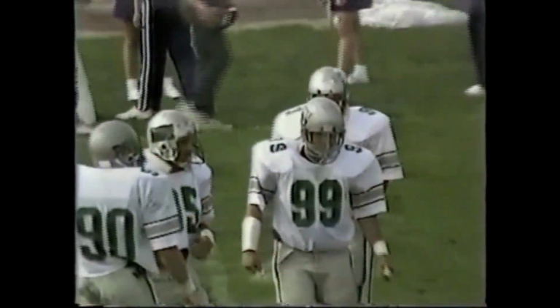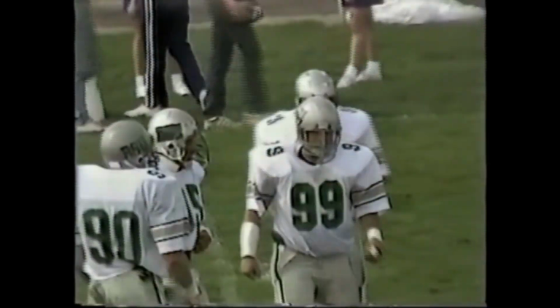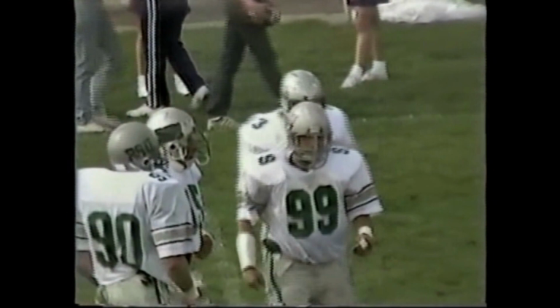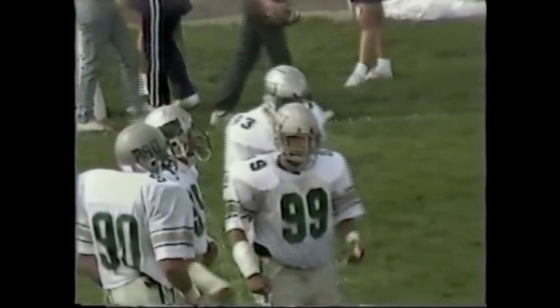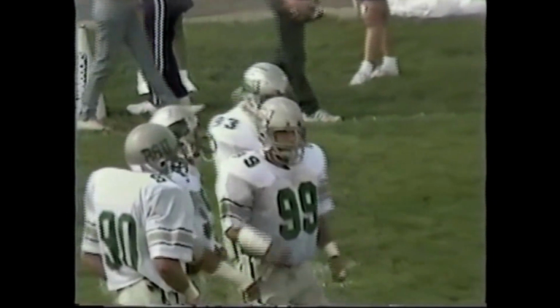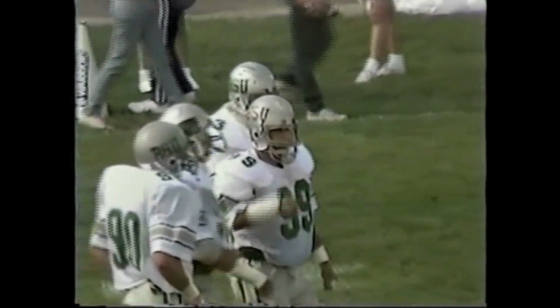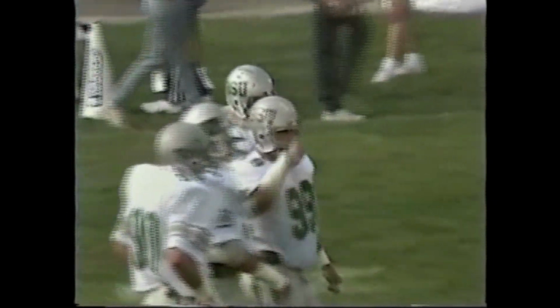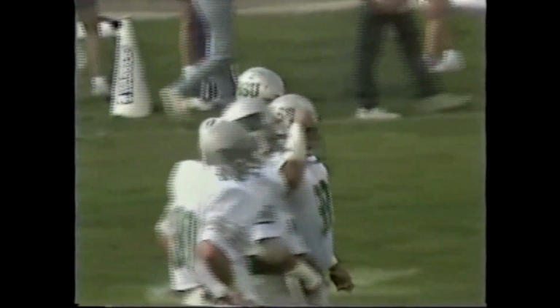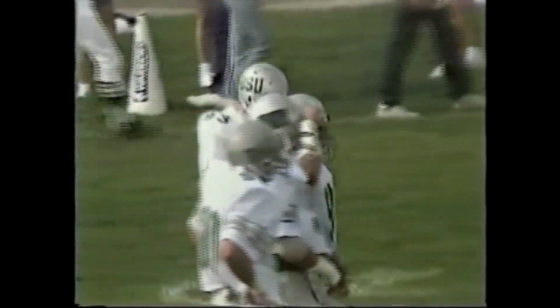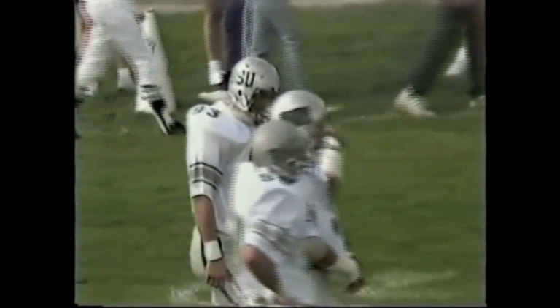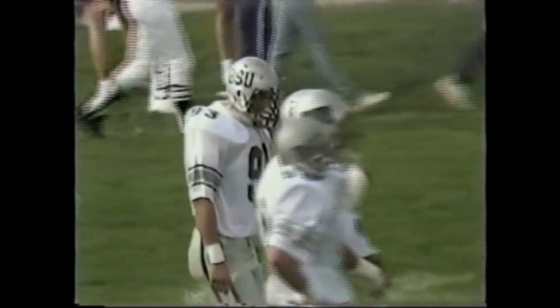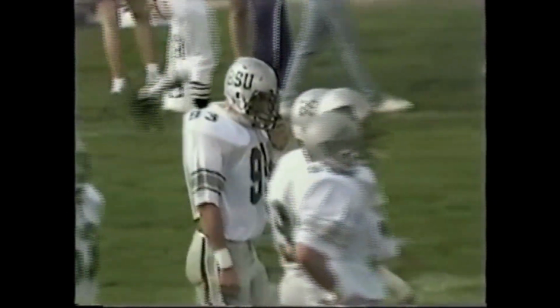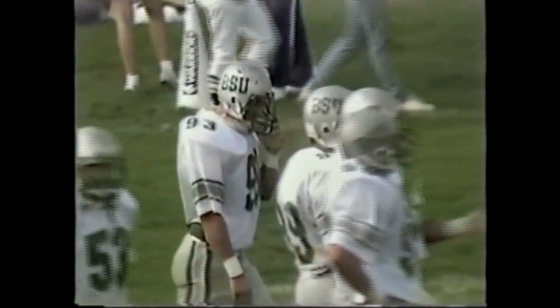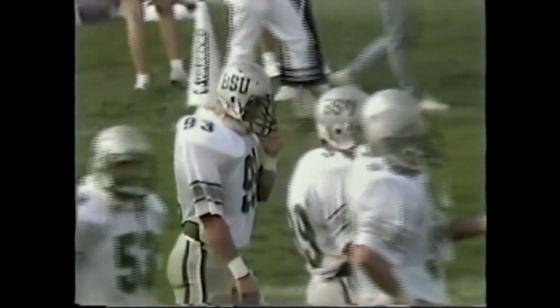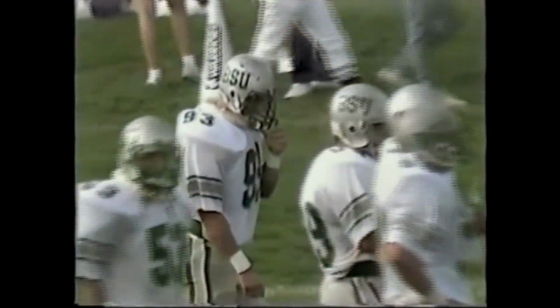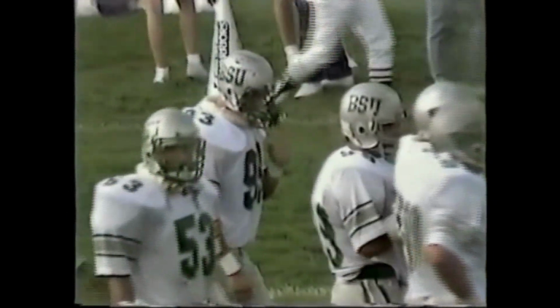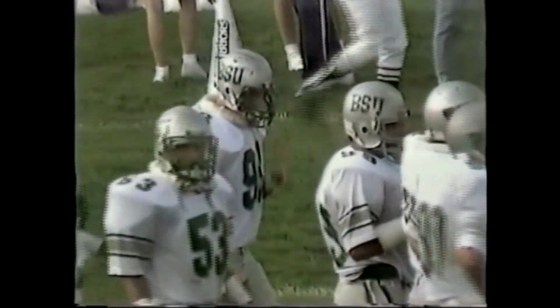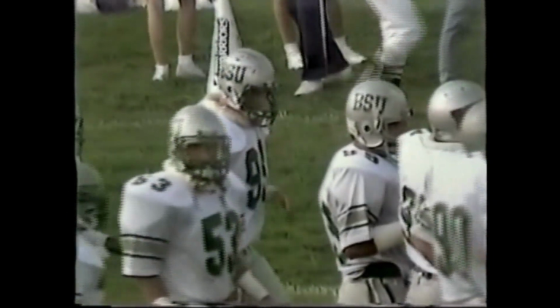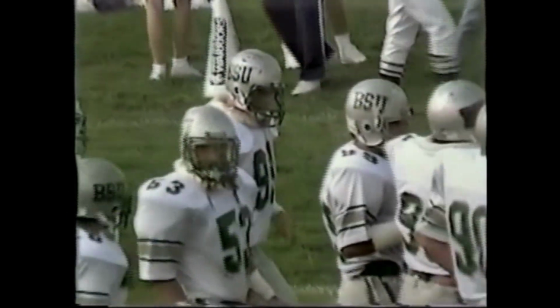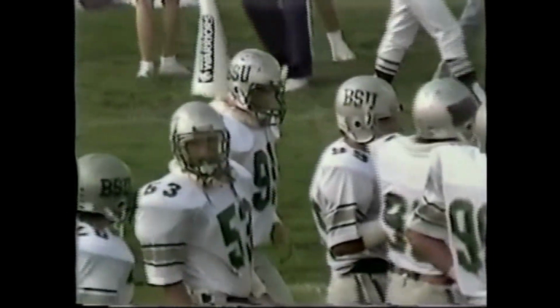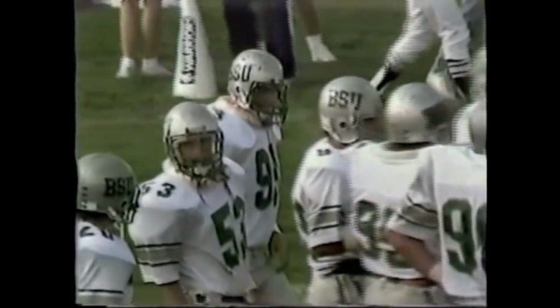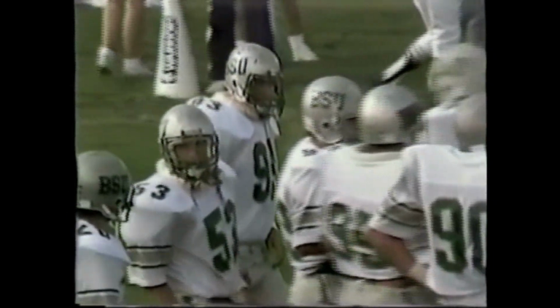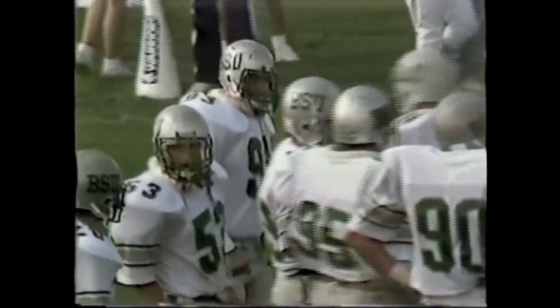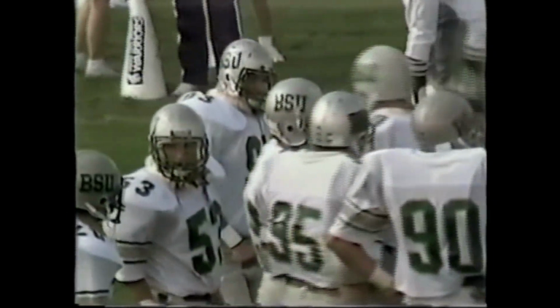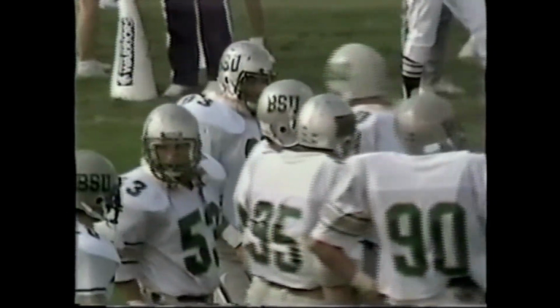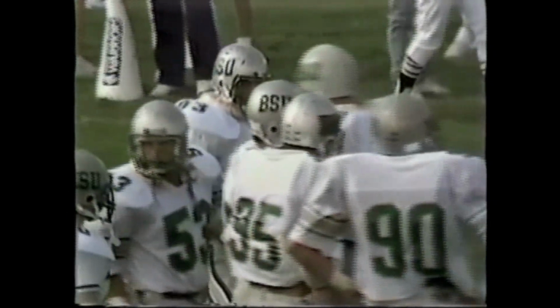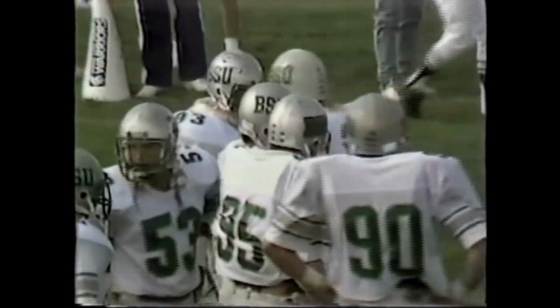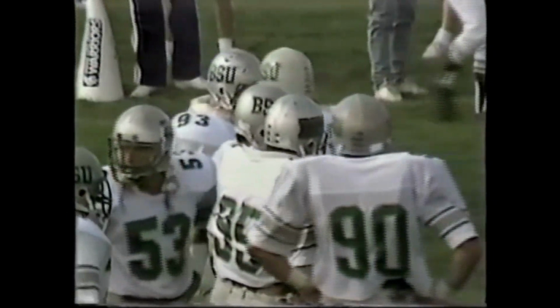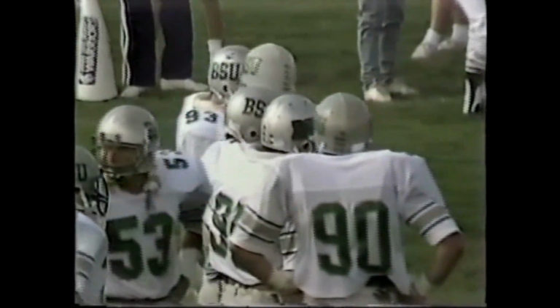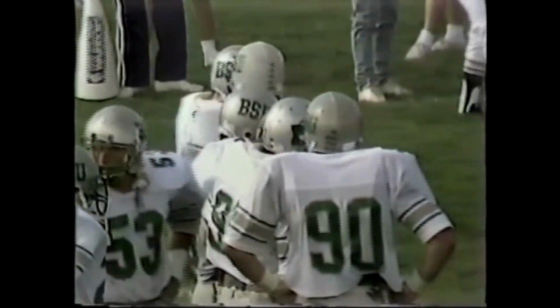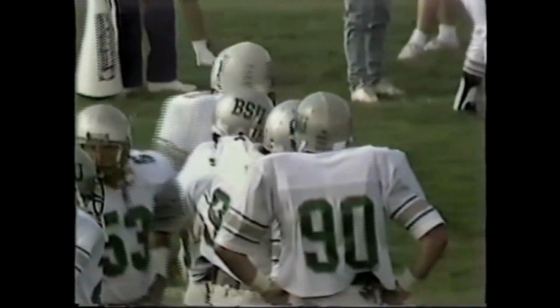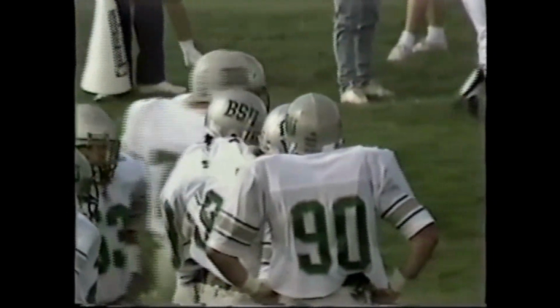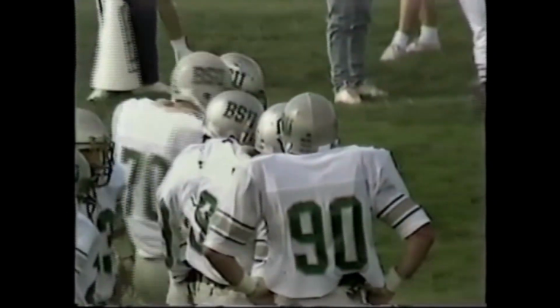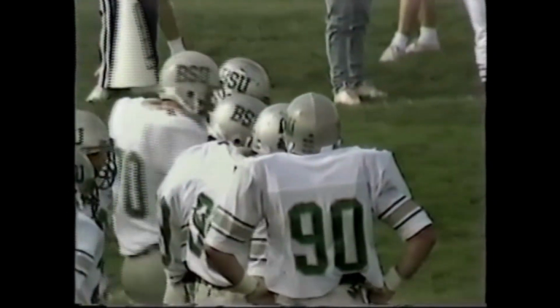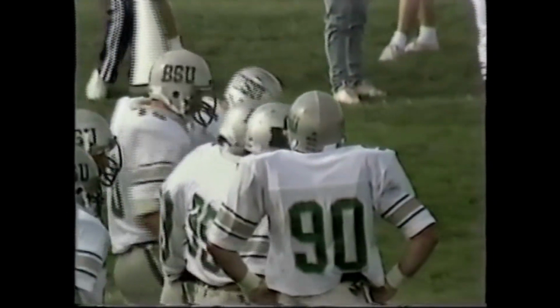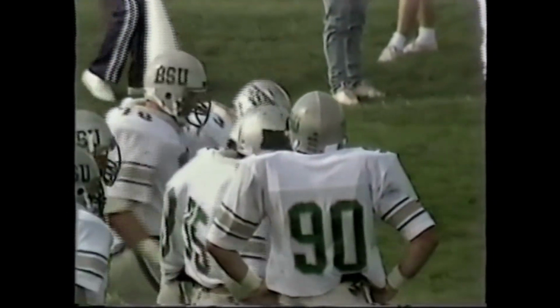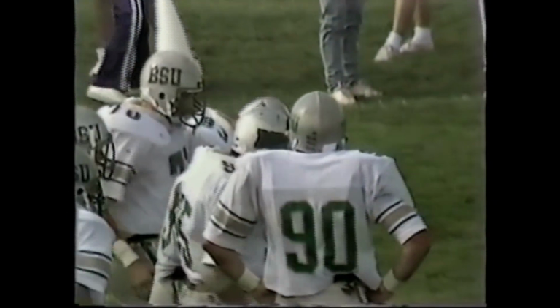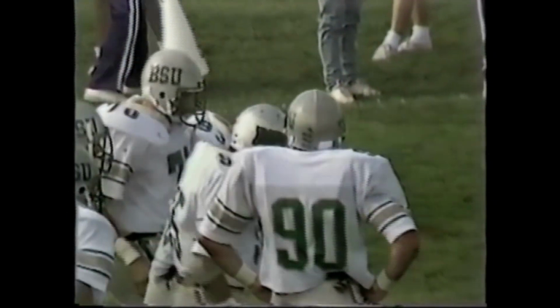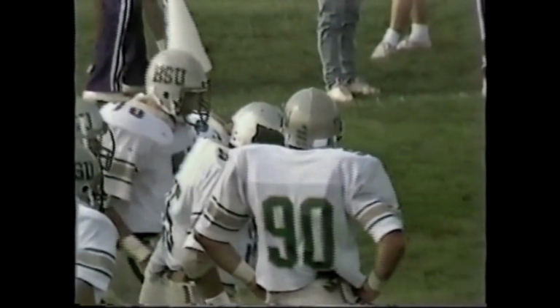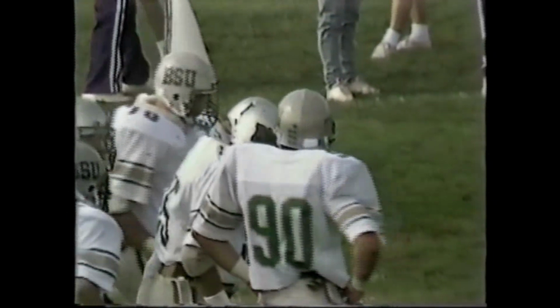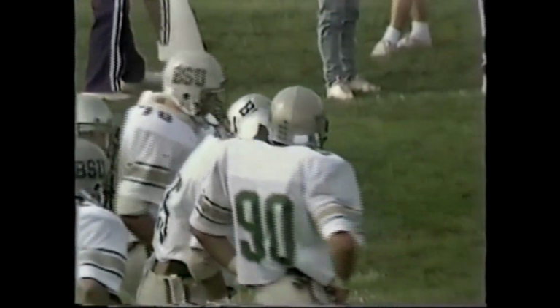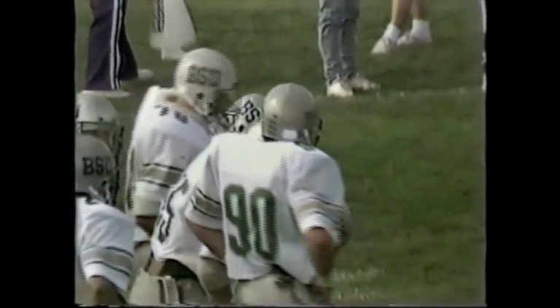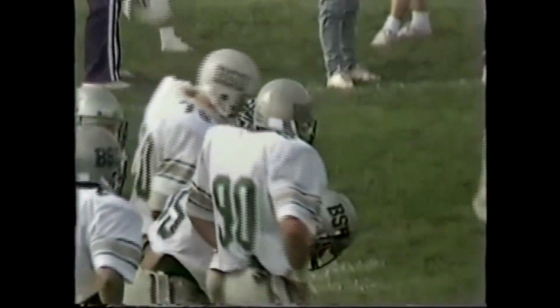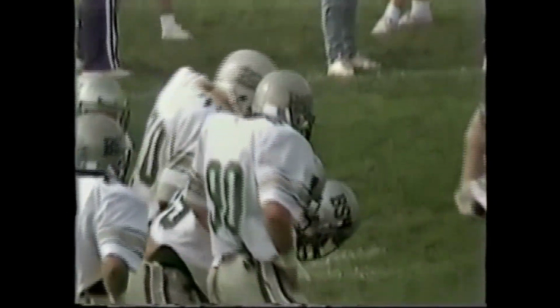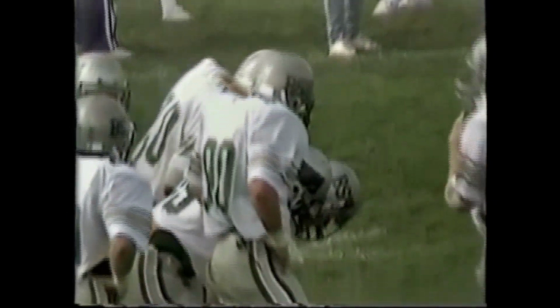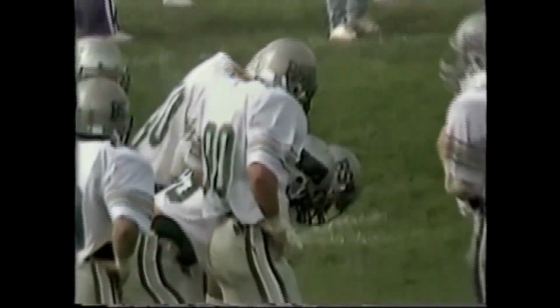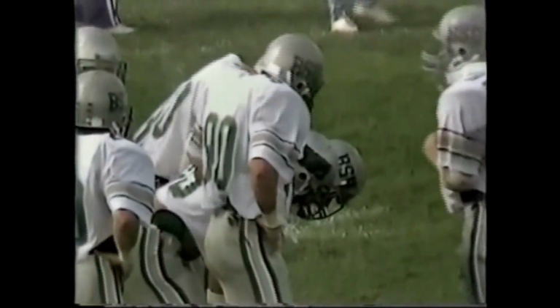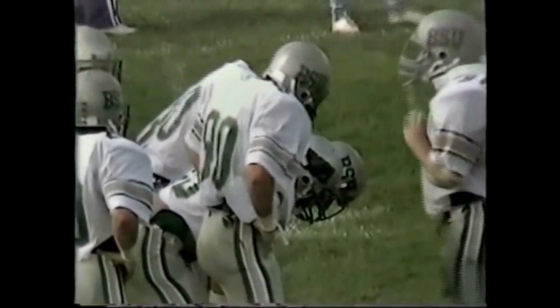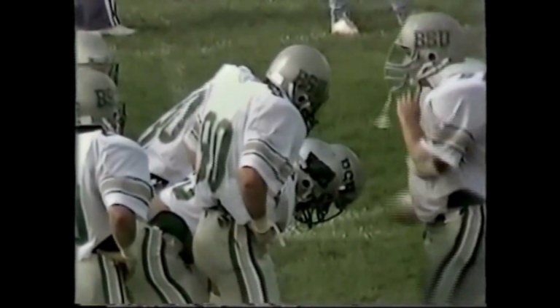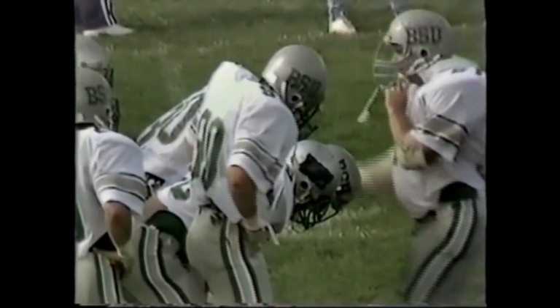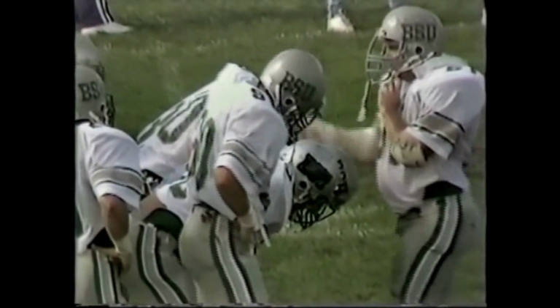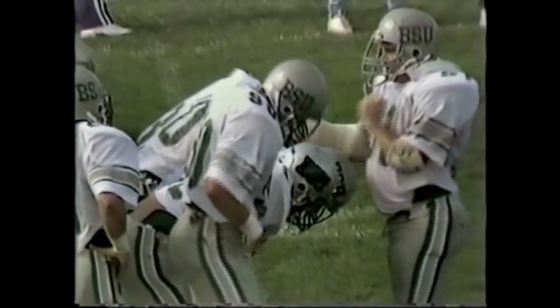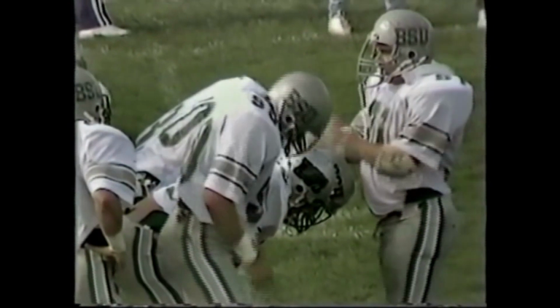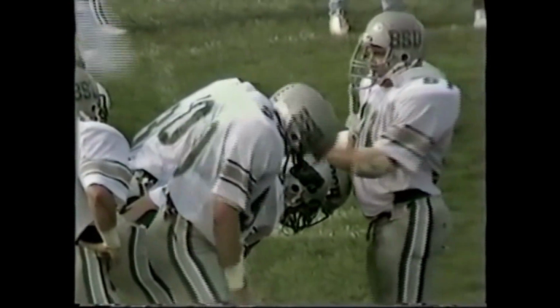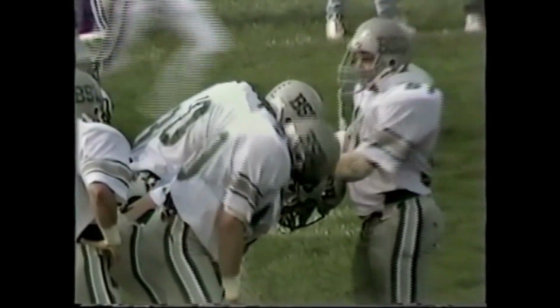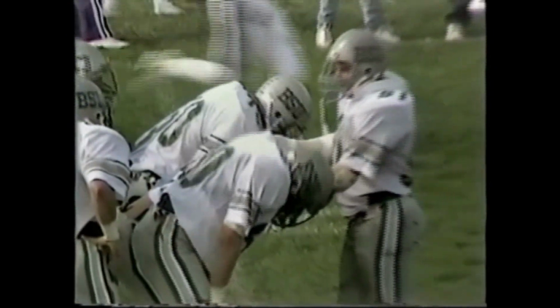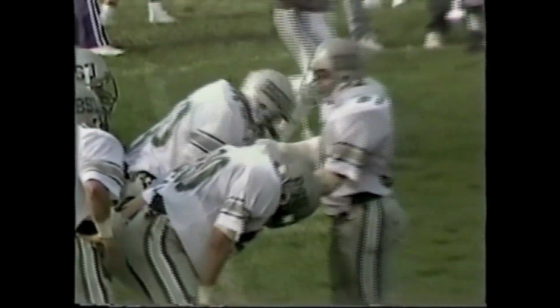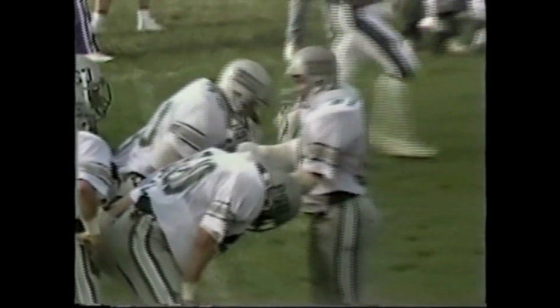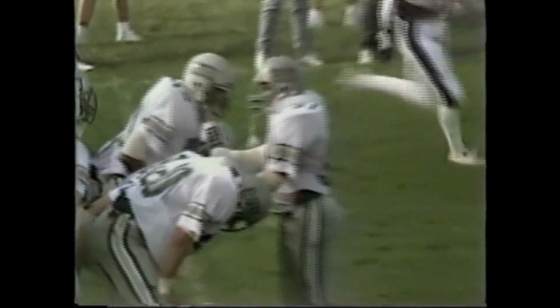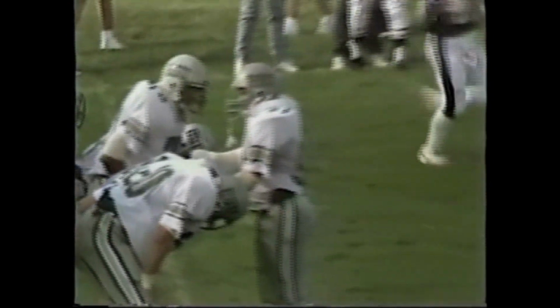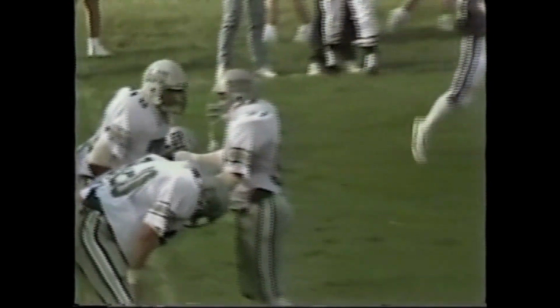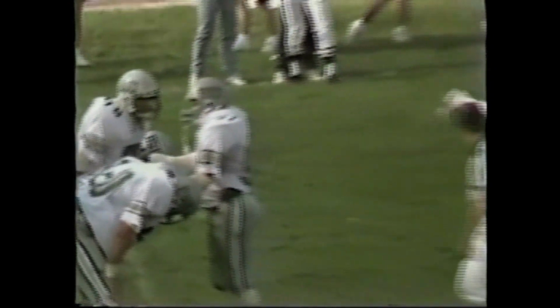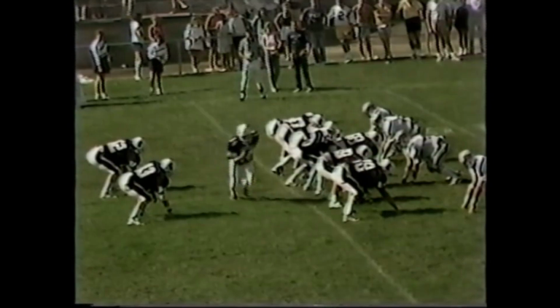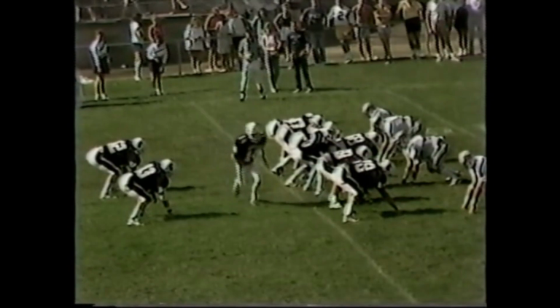It was a nice play fake there to Danny Eikhoff, who in my opinion may be a good replacement for...